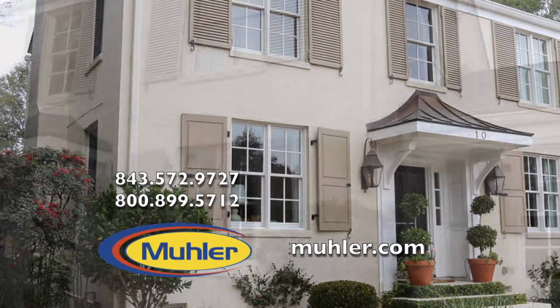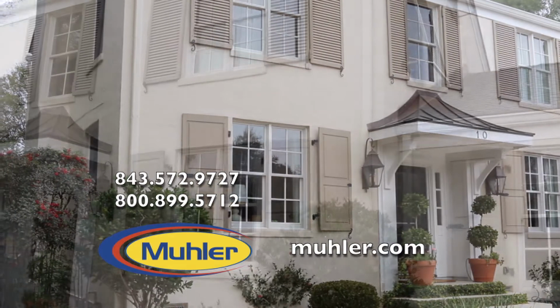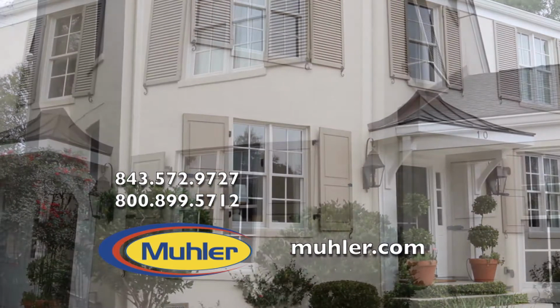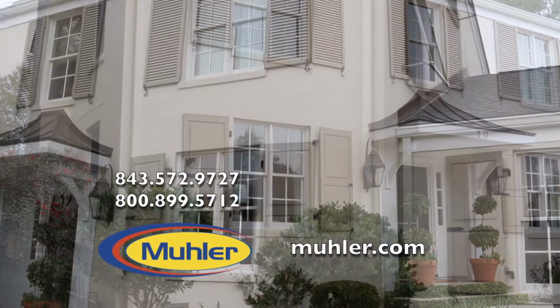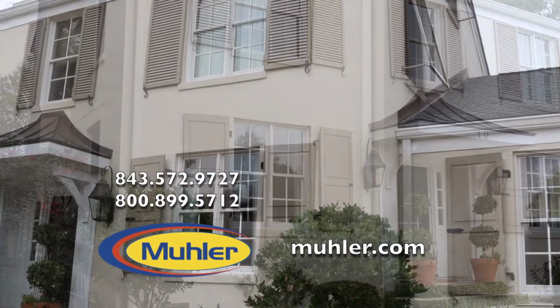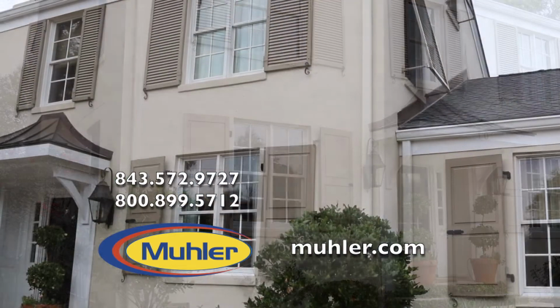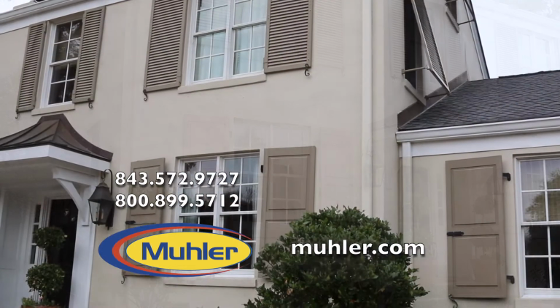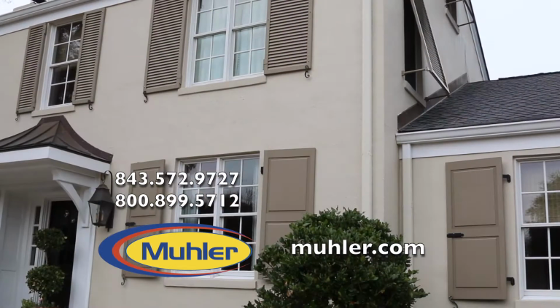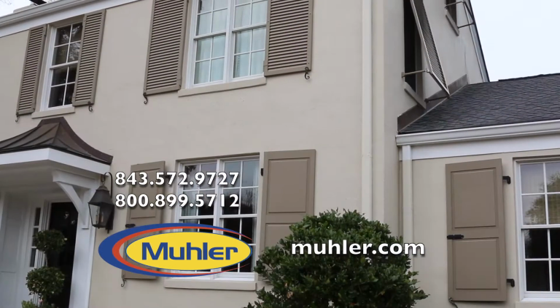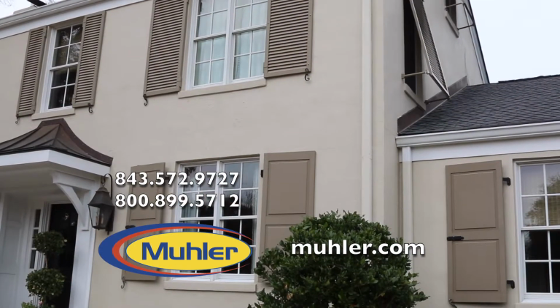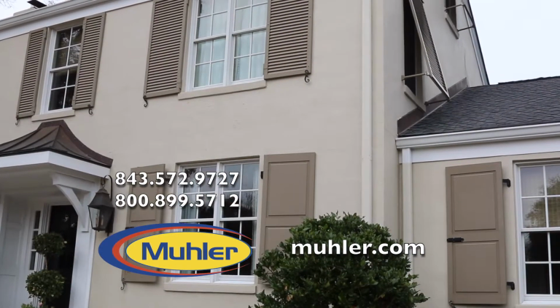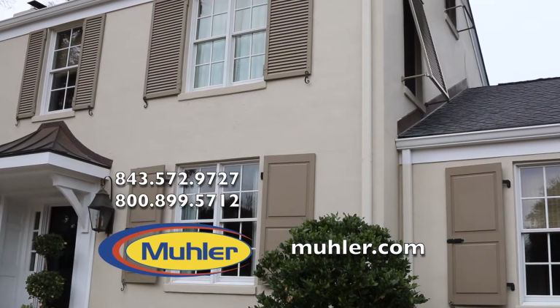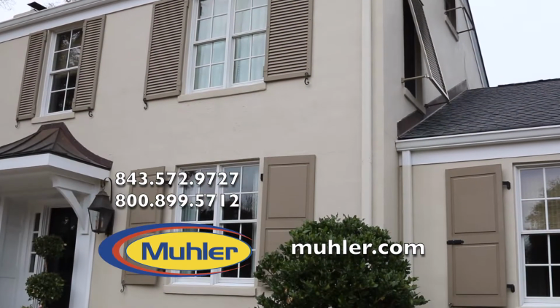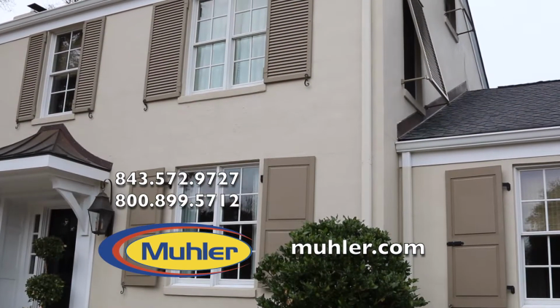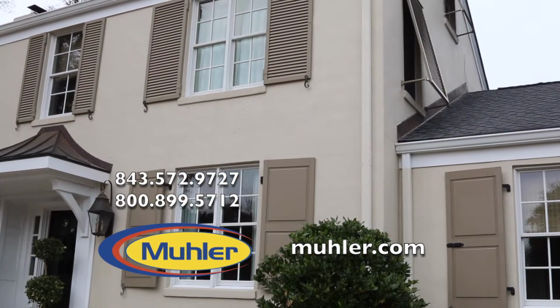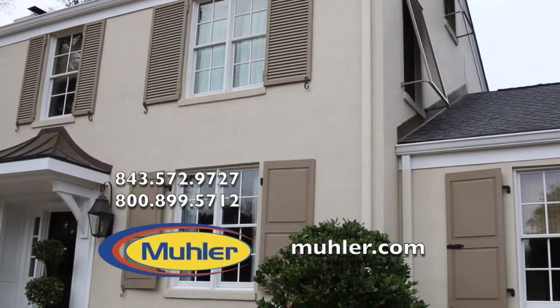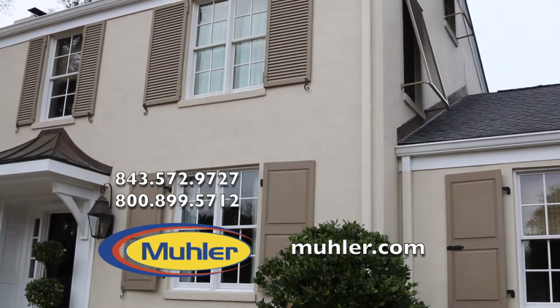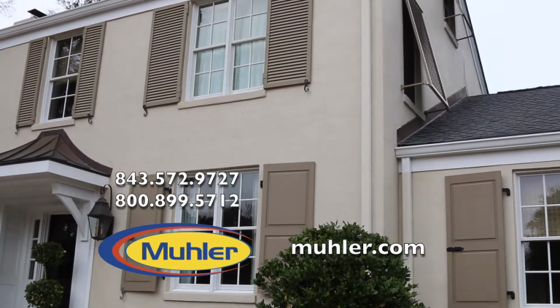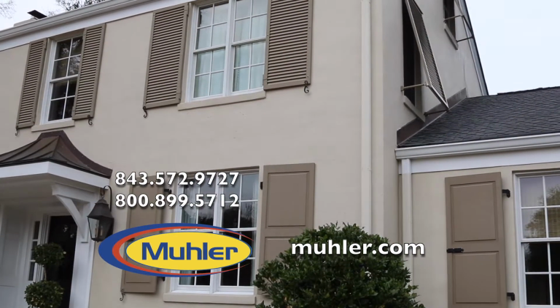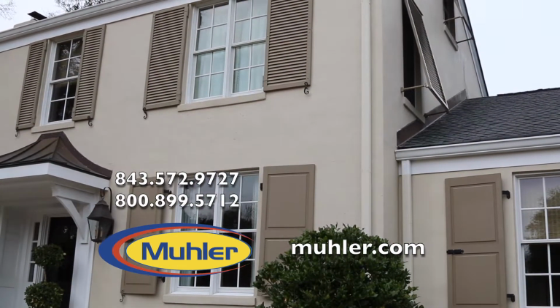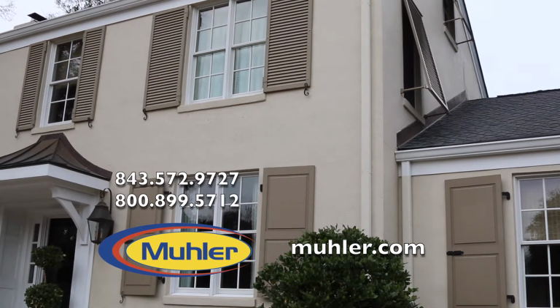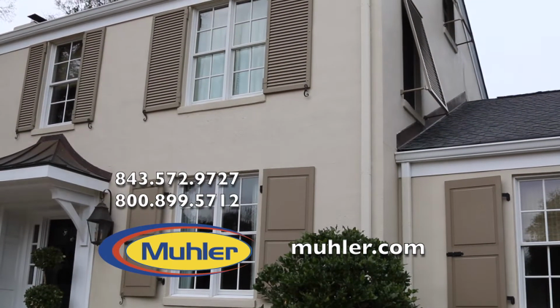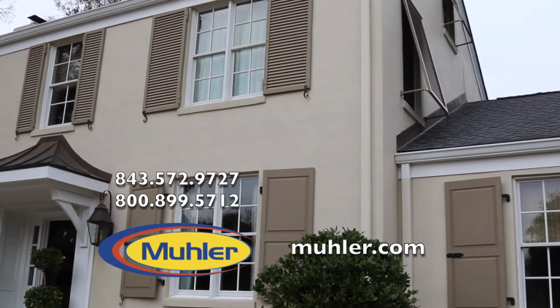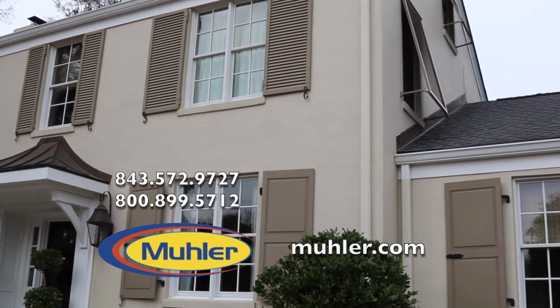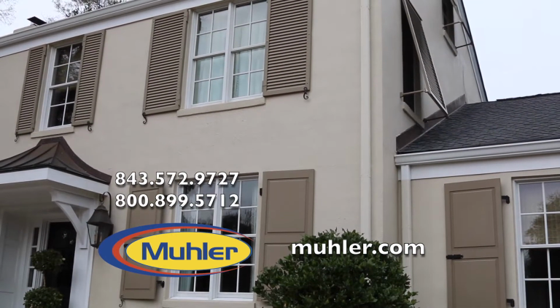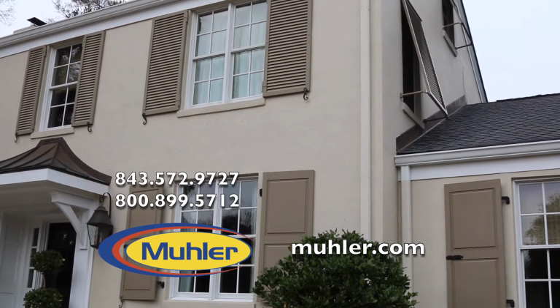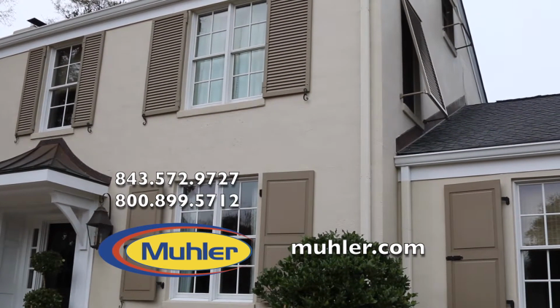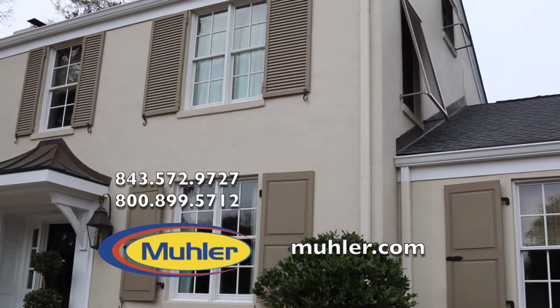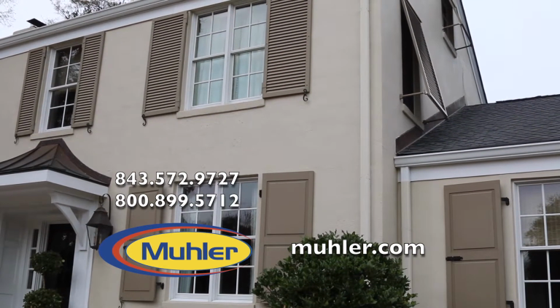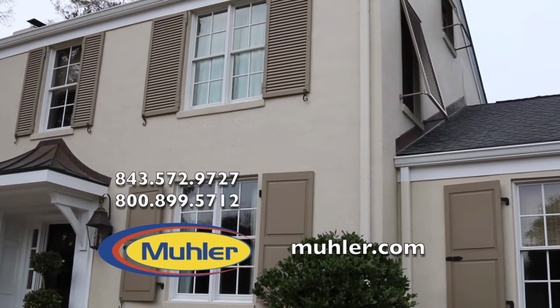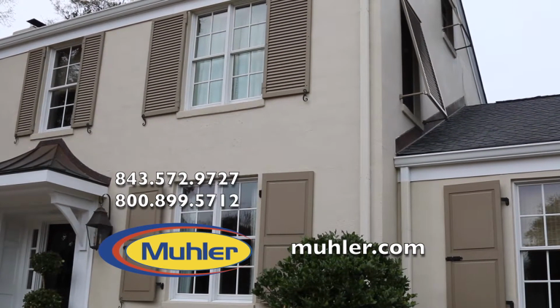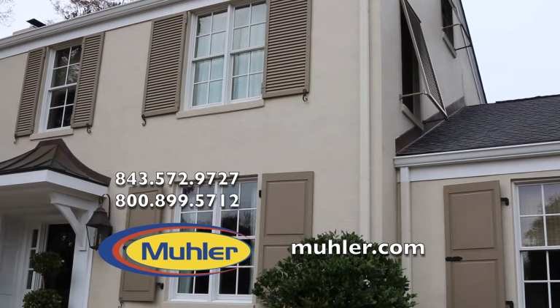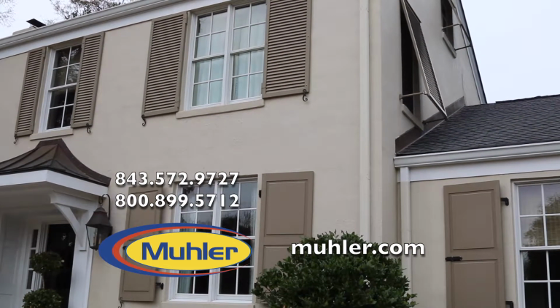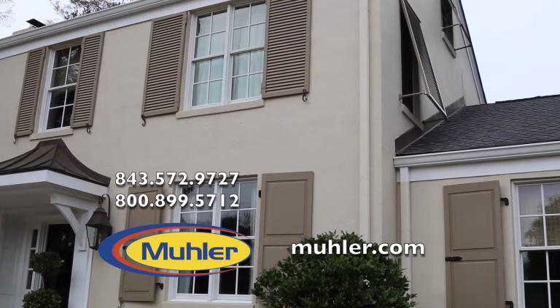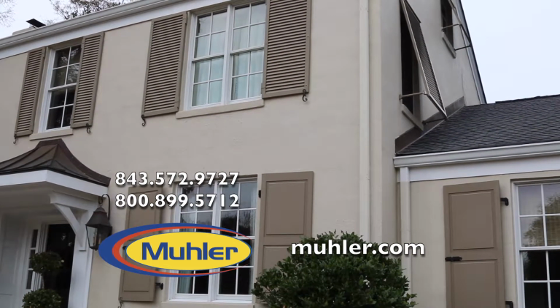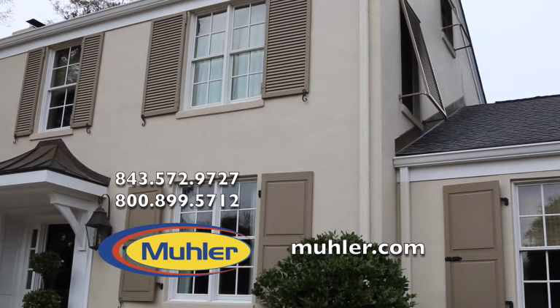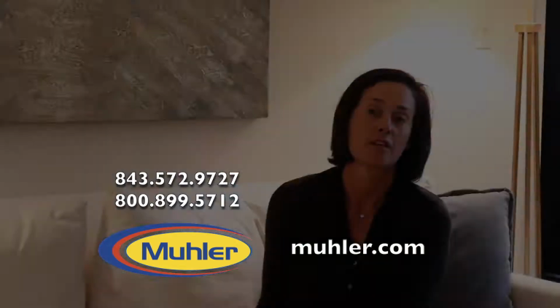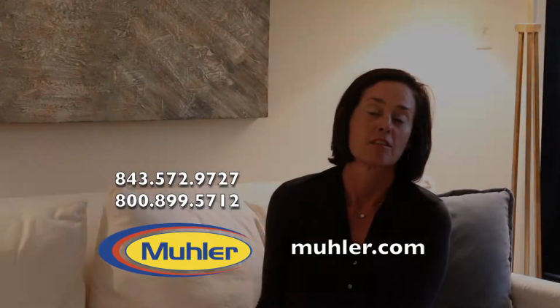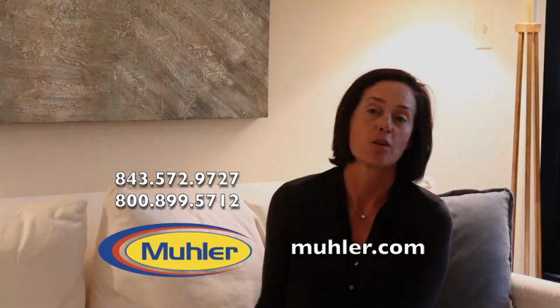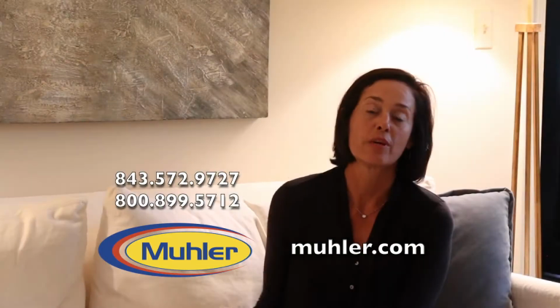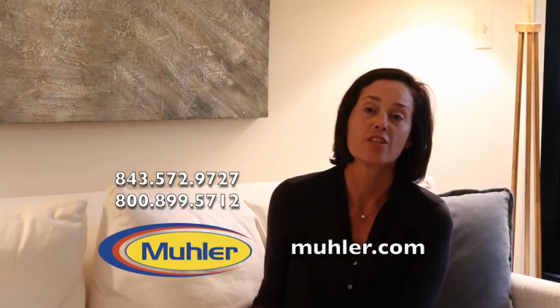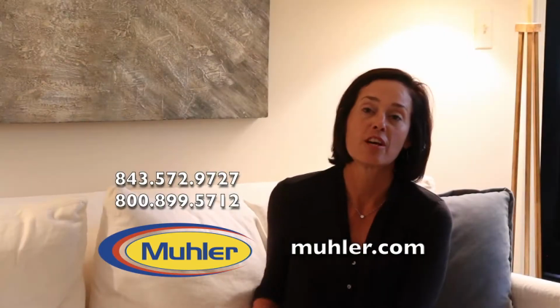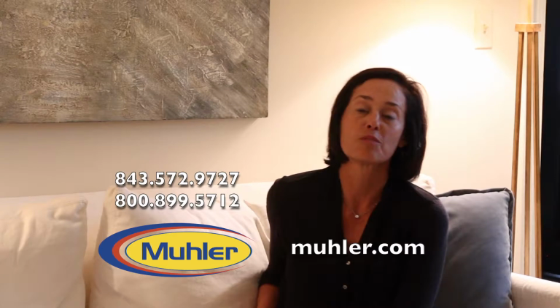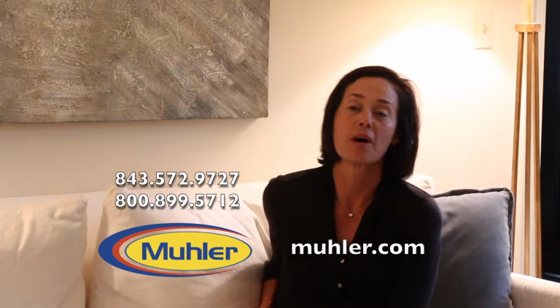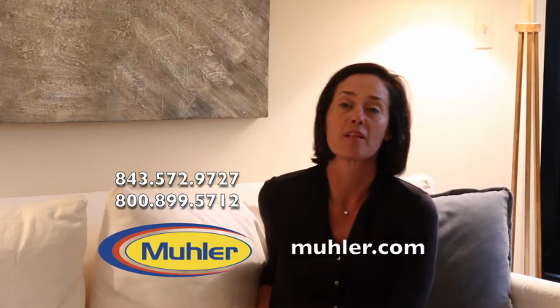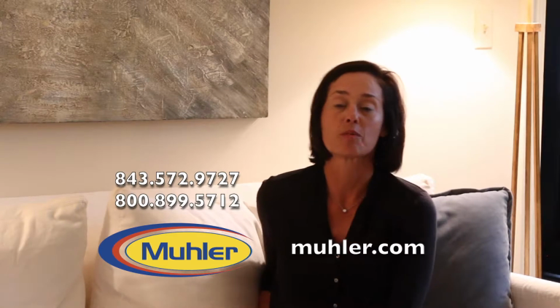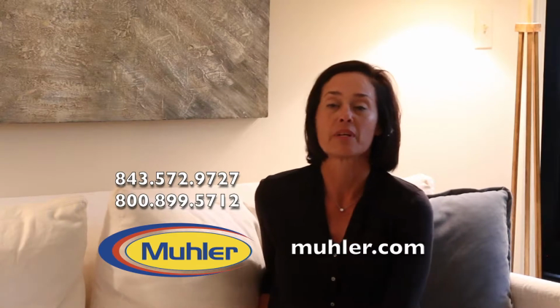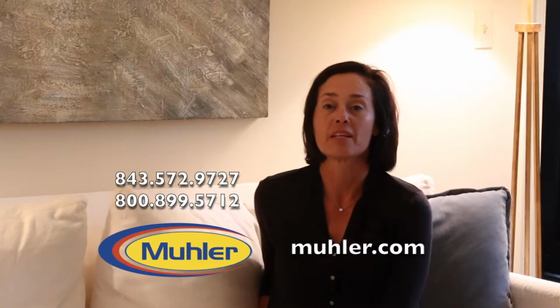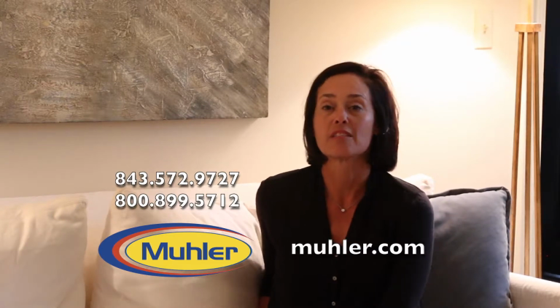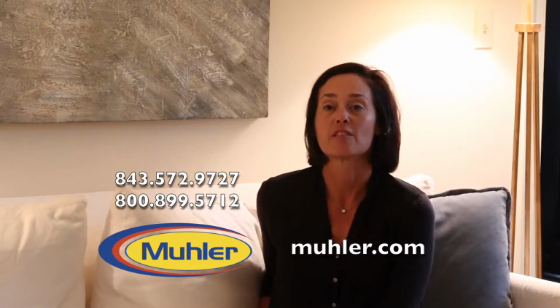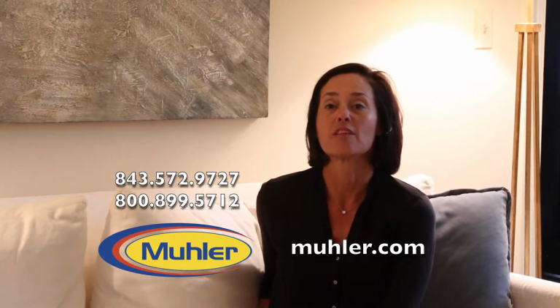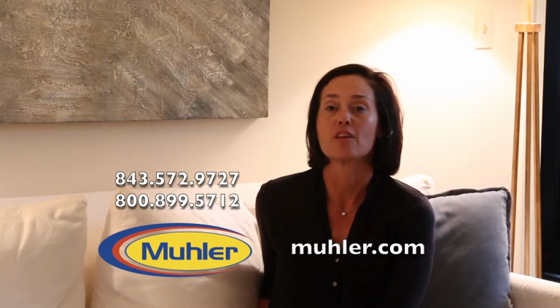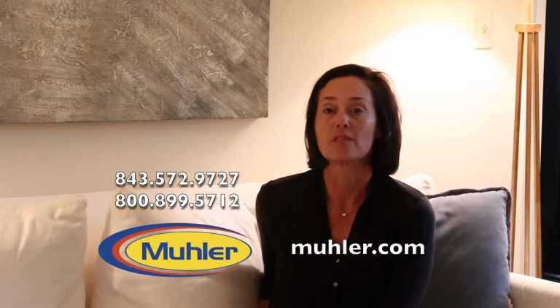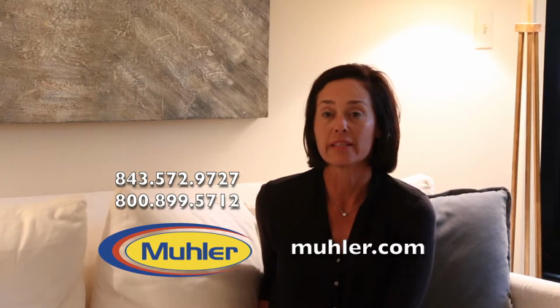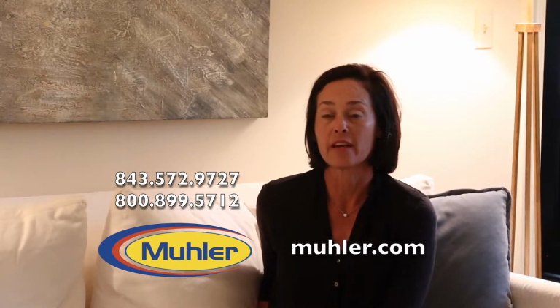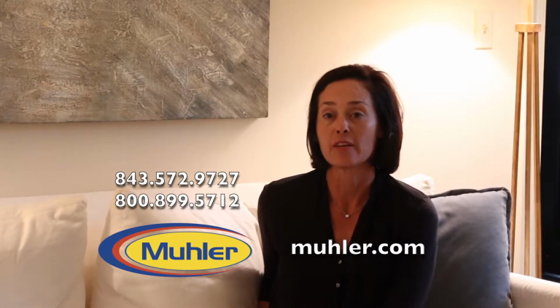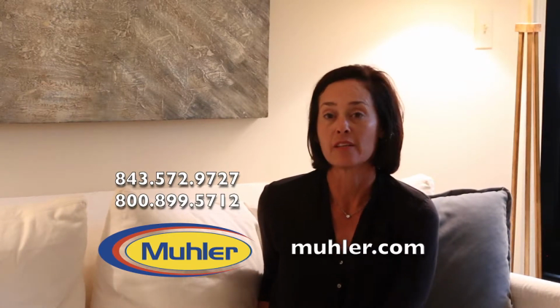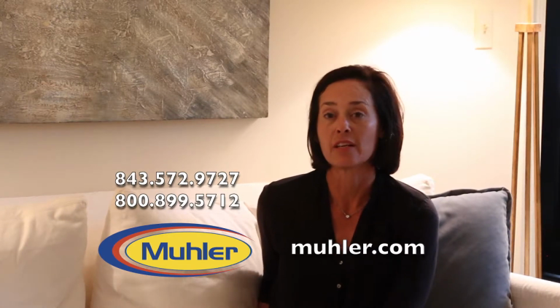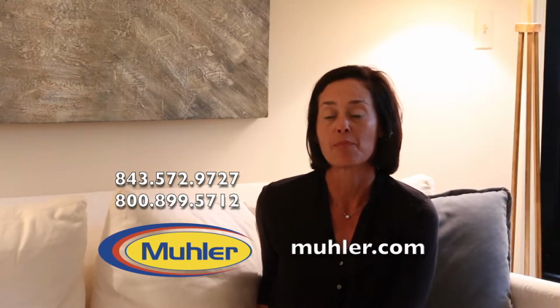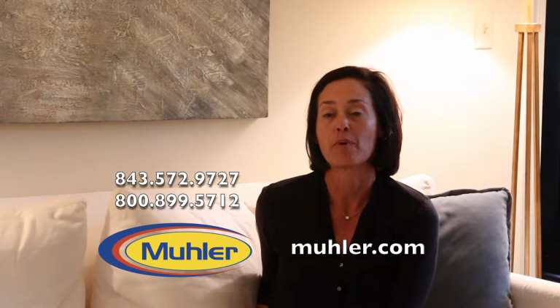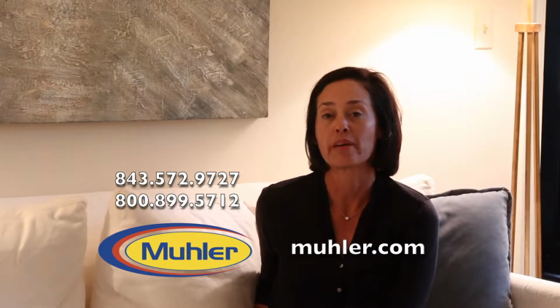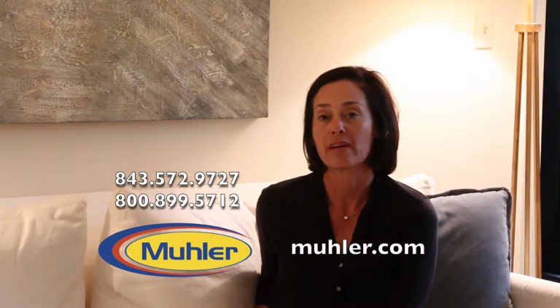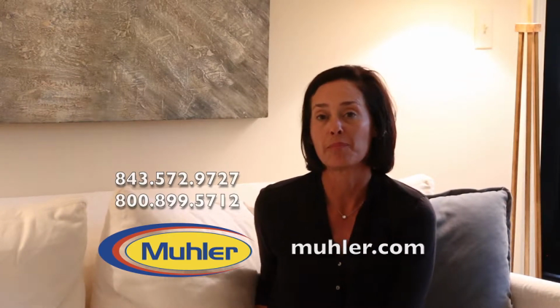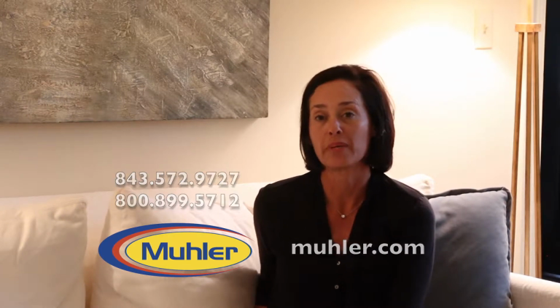Muller installed replacement windows at one of our rental properties. We chose Muller because they're a locally owned and operated company.